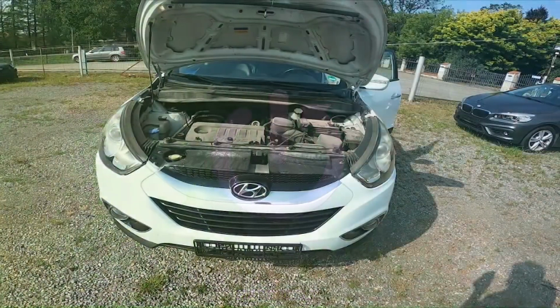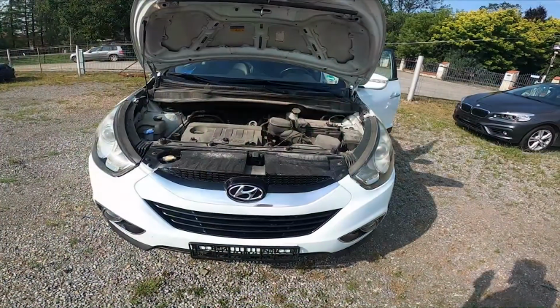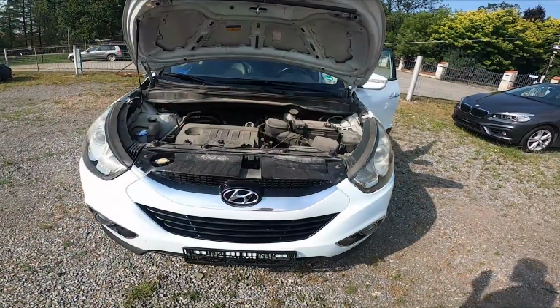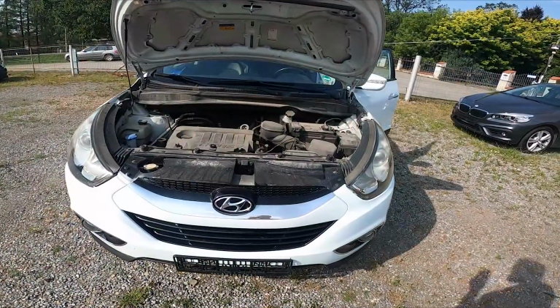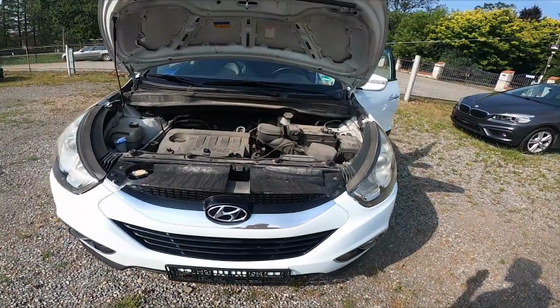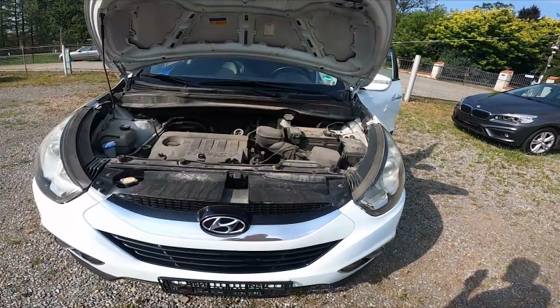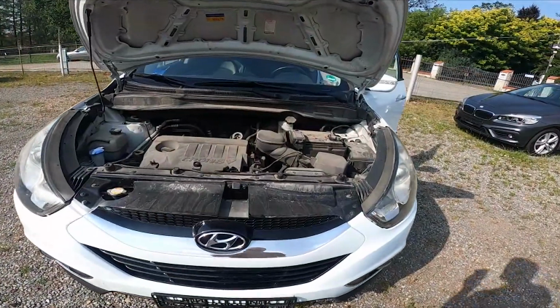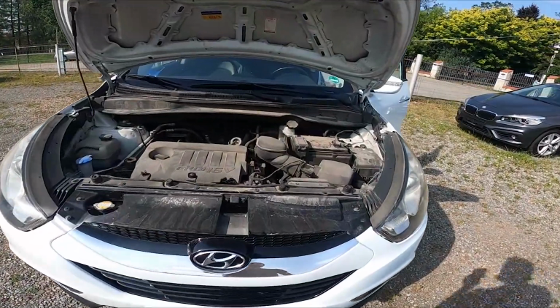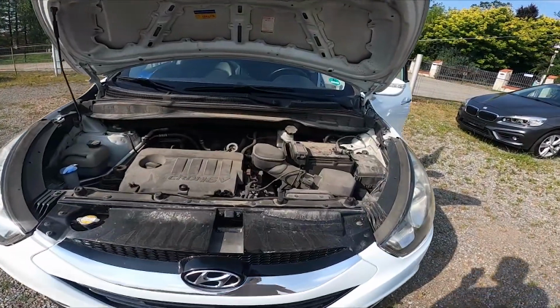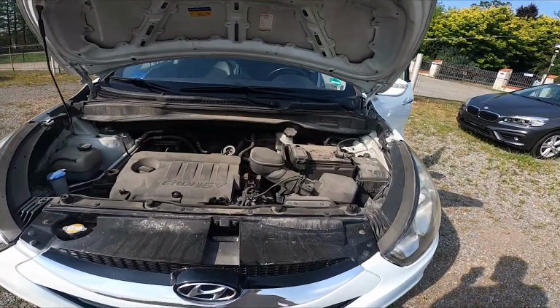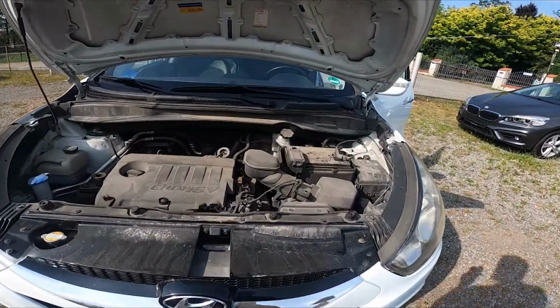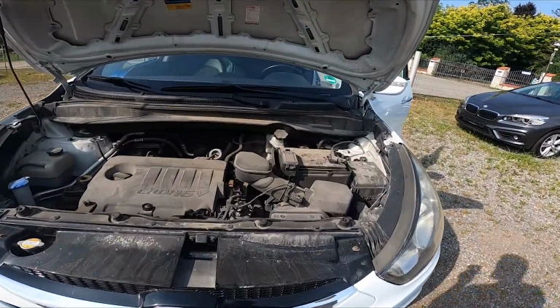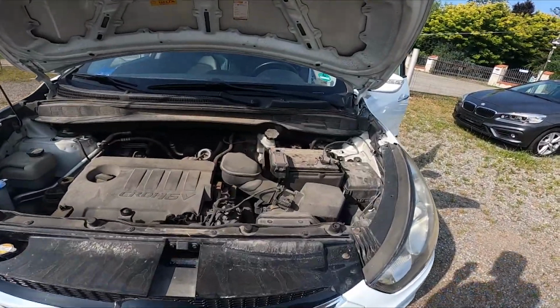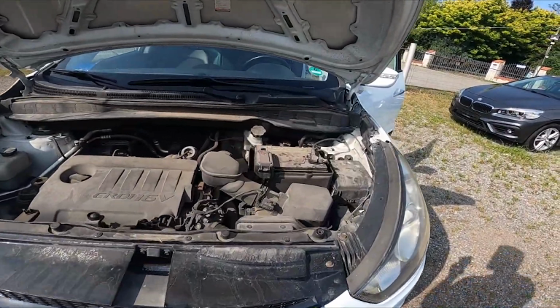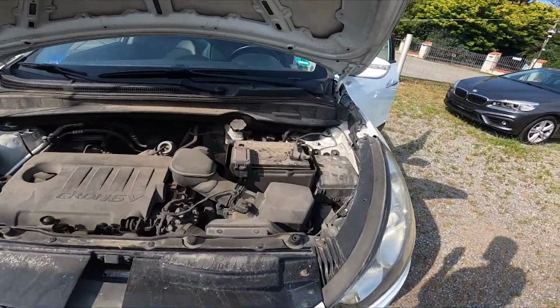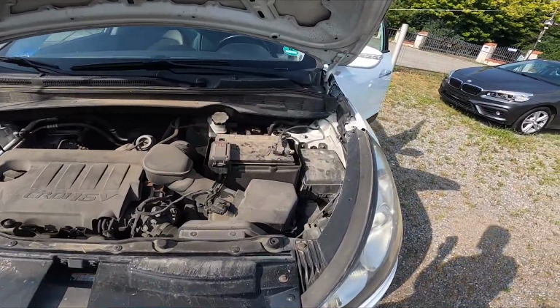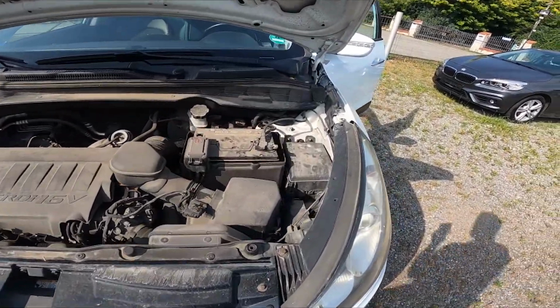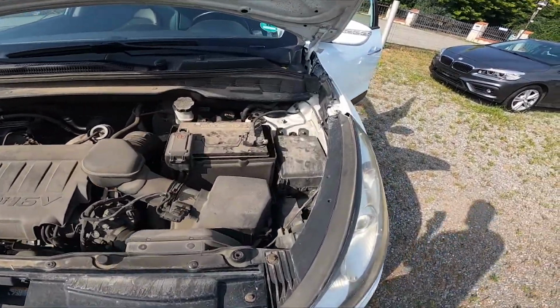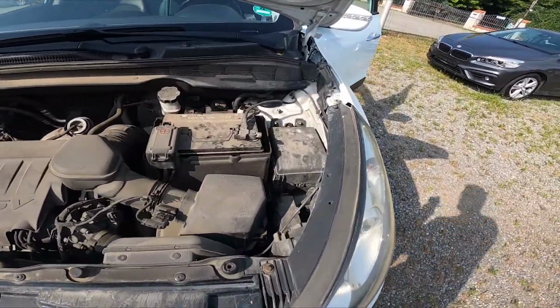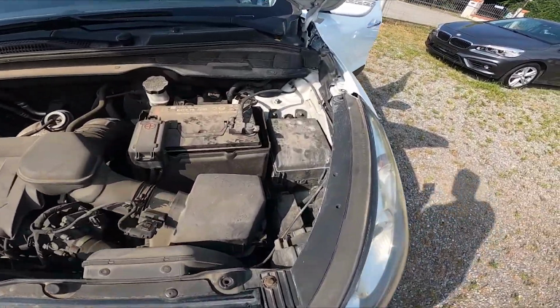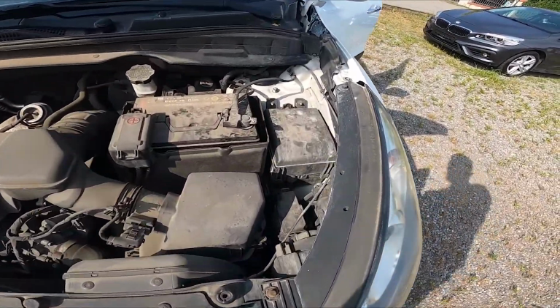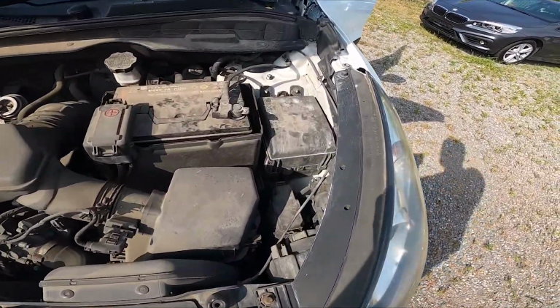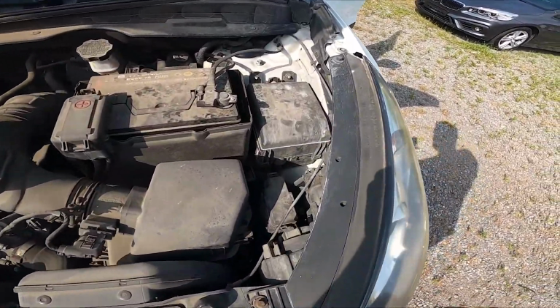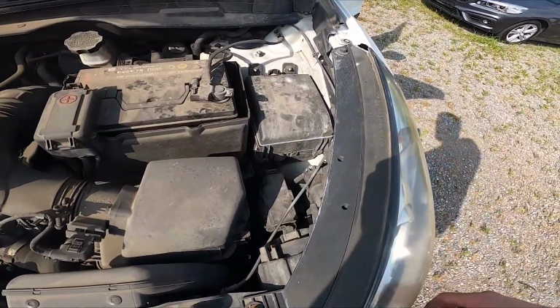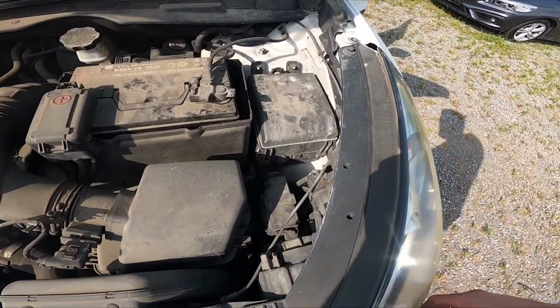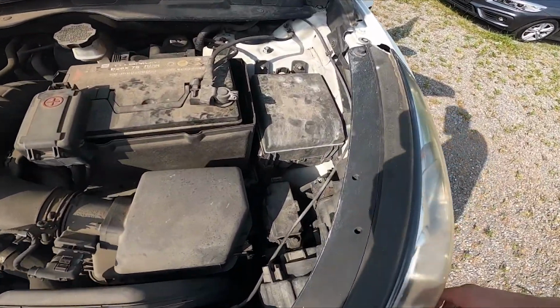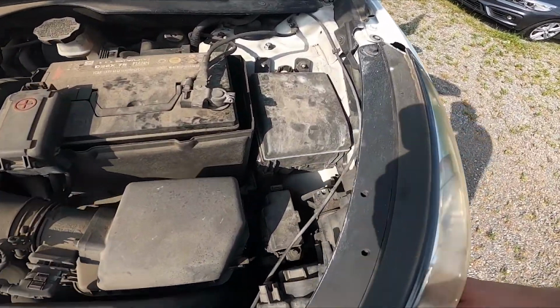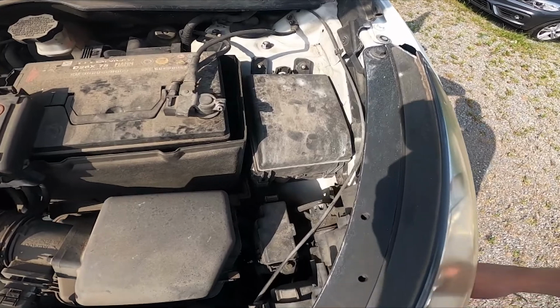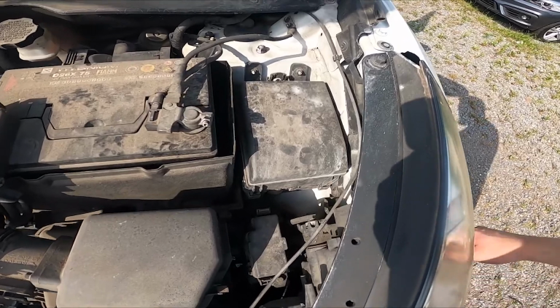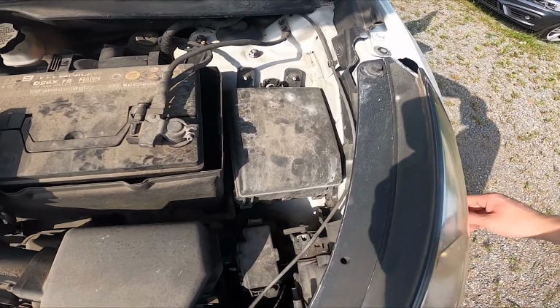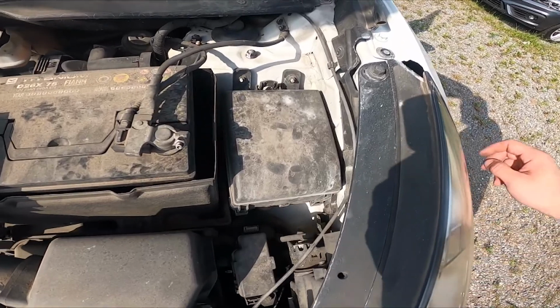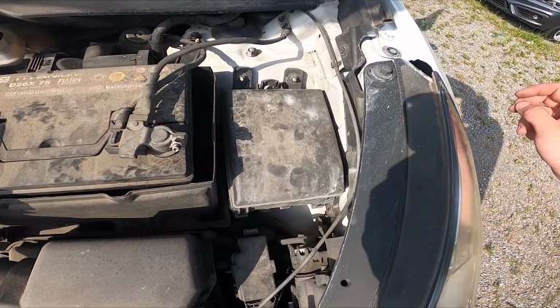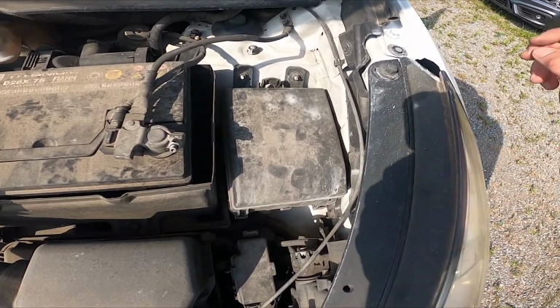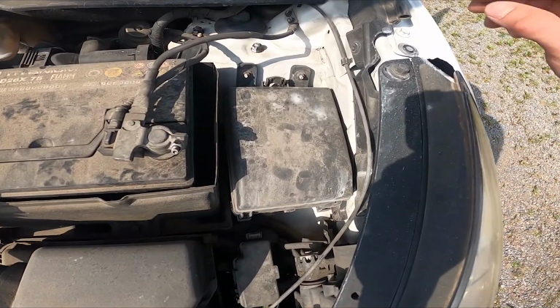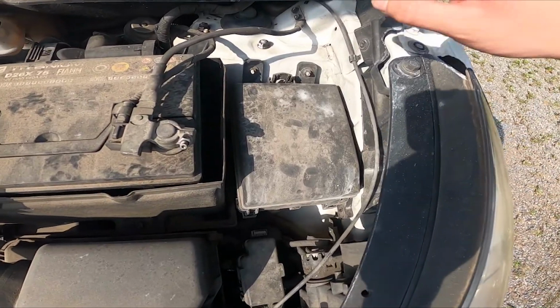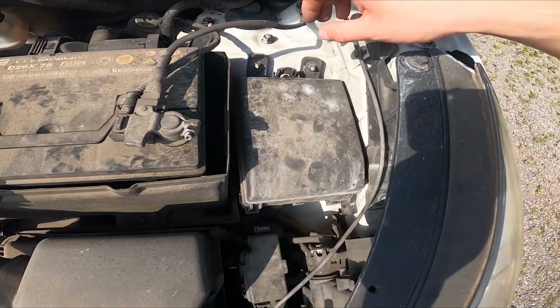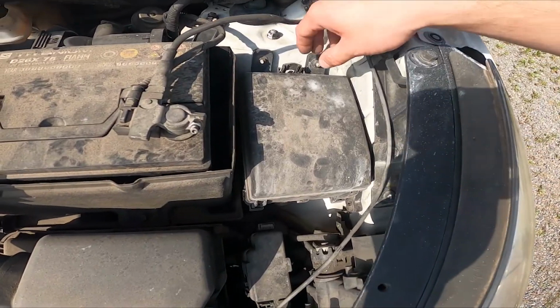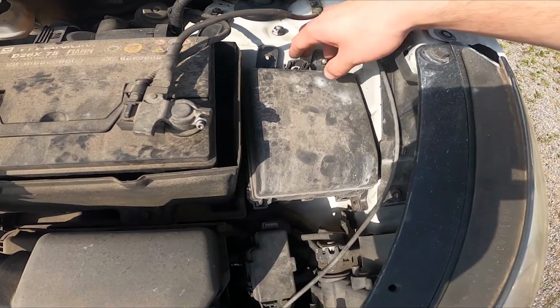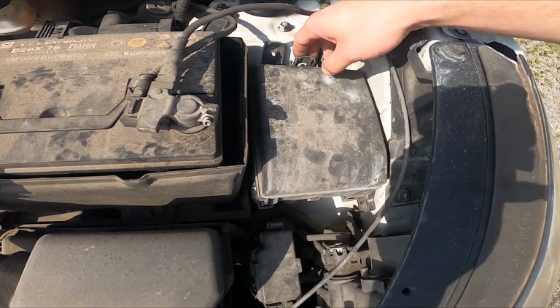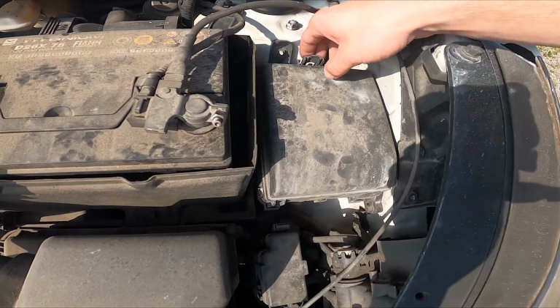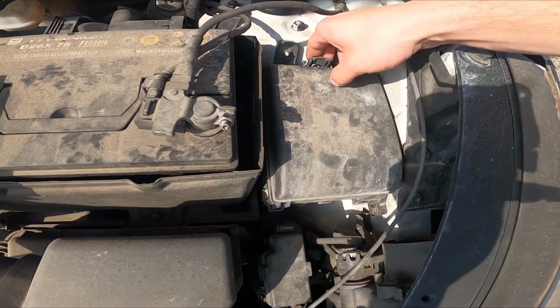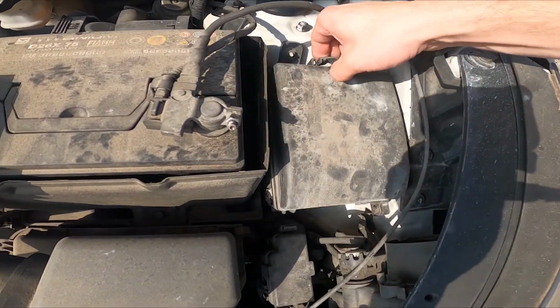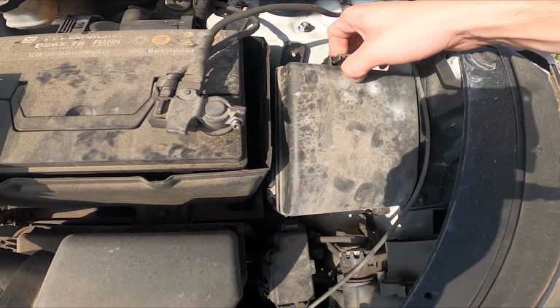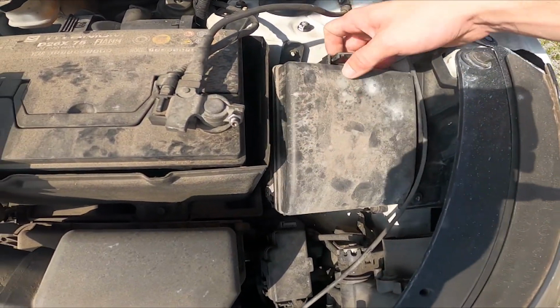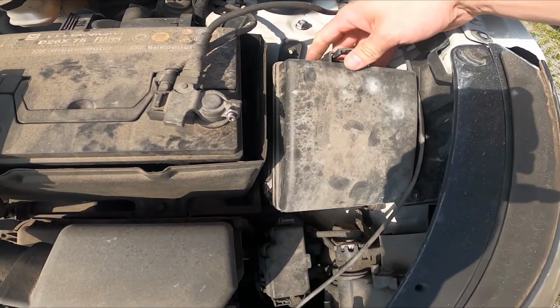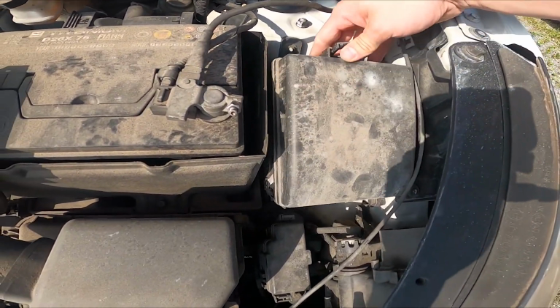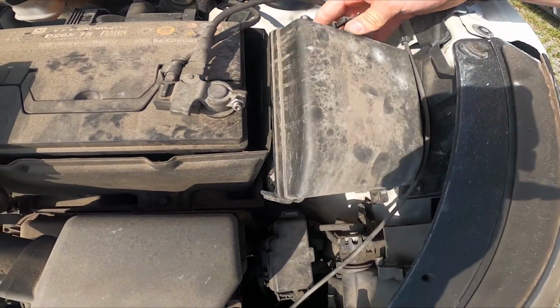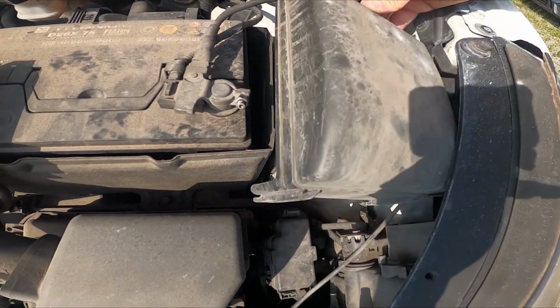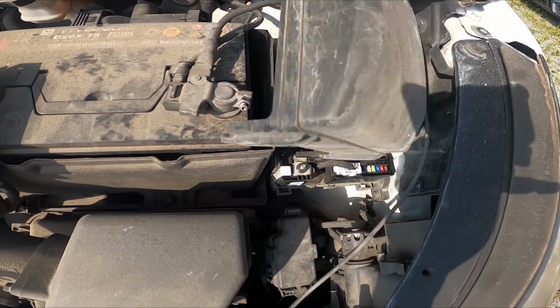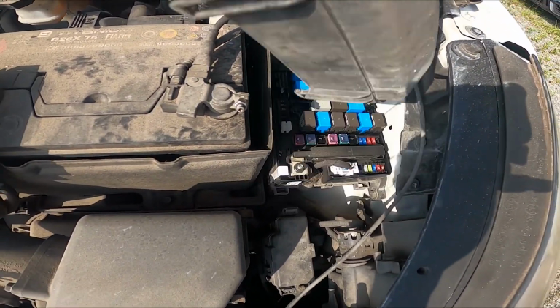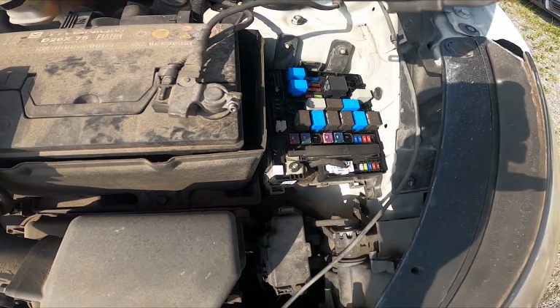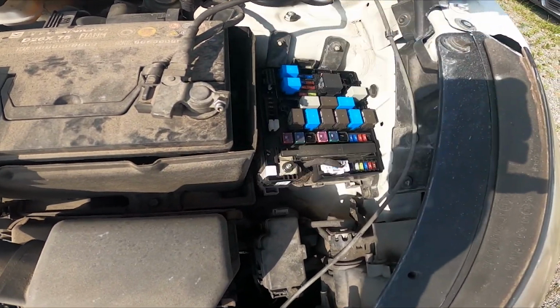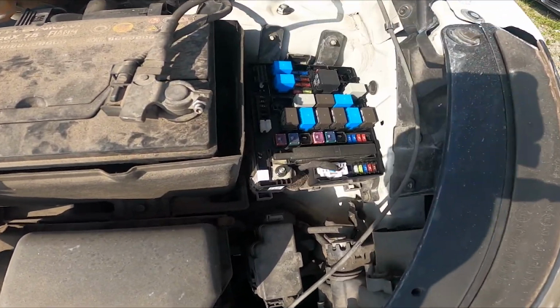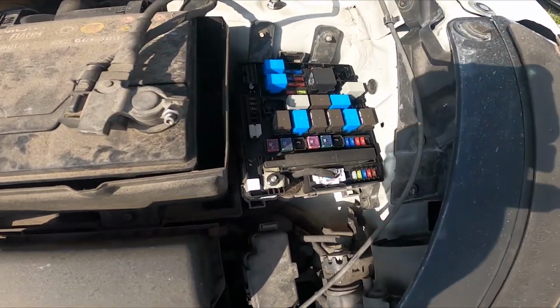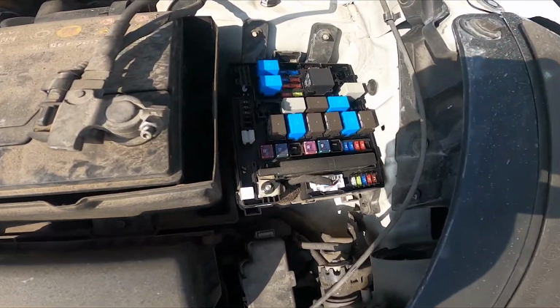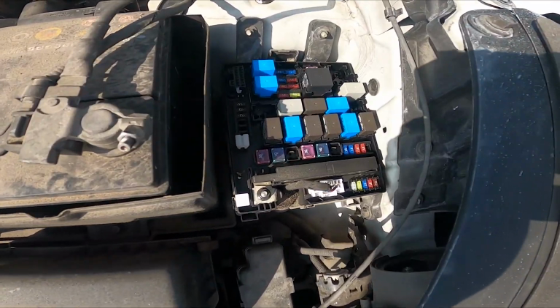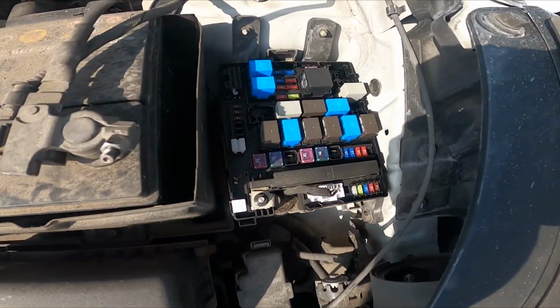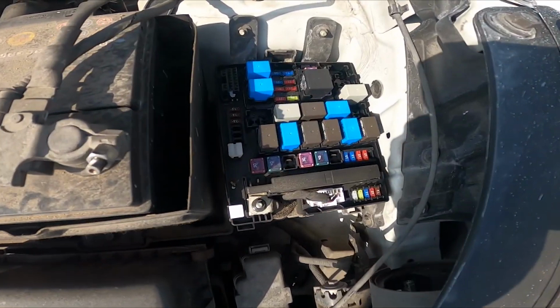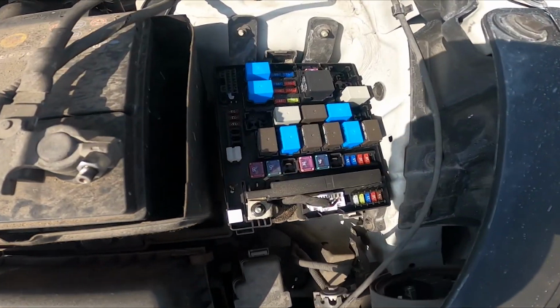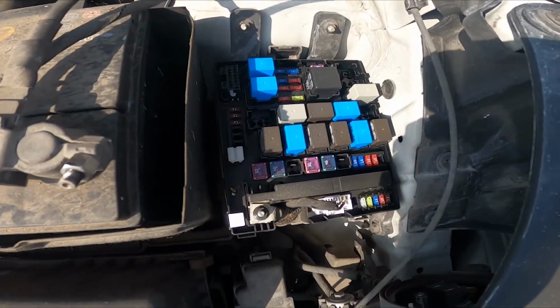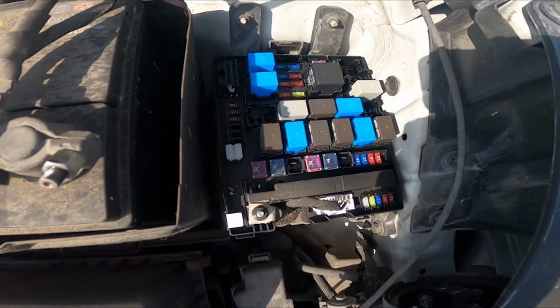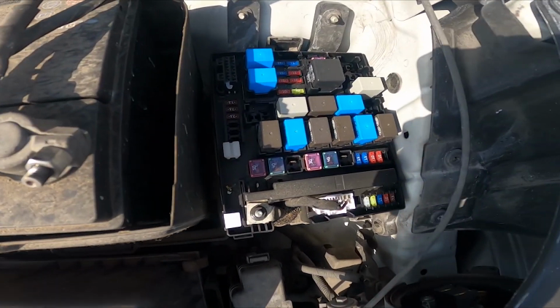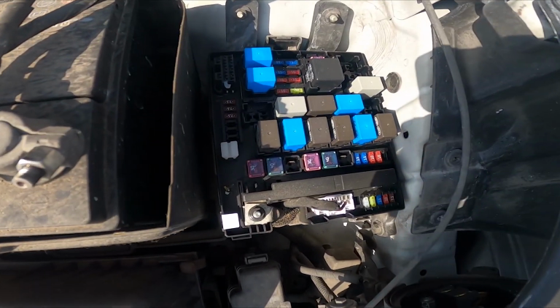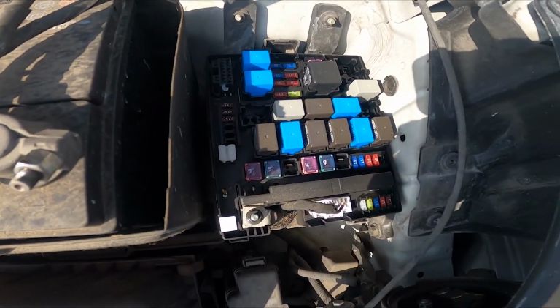Let's take a look under the hood and right here on the right side we've got the fuse box. Simply unlock this cover and the fuses are right here.